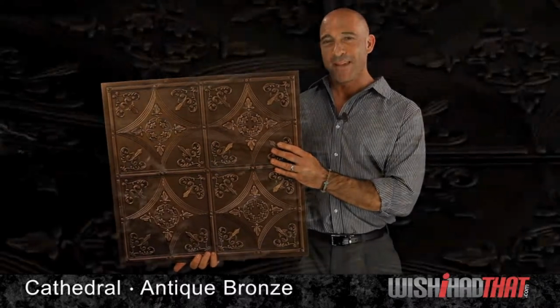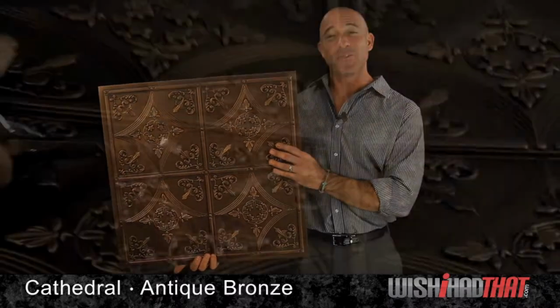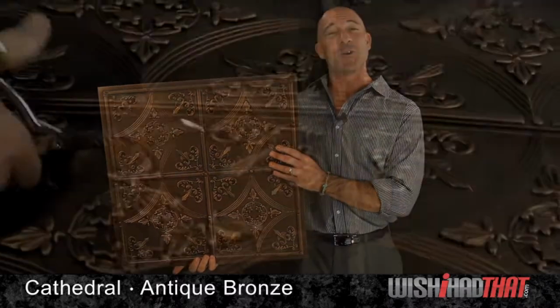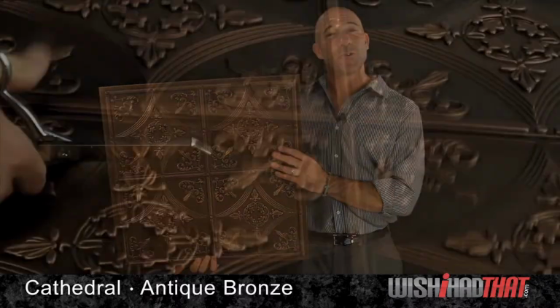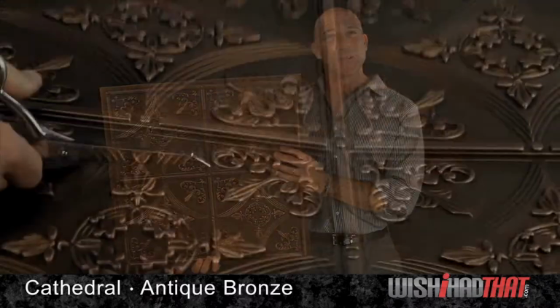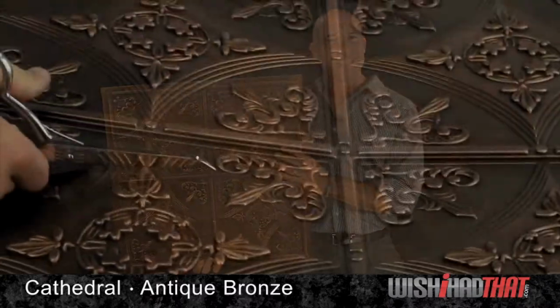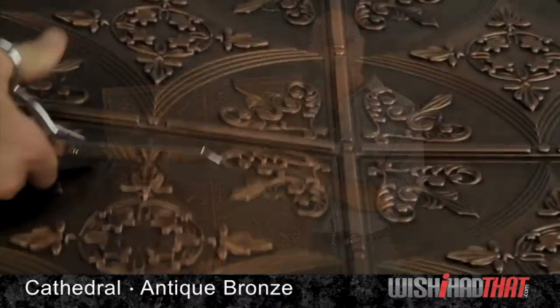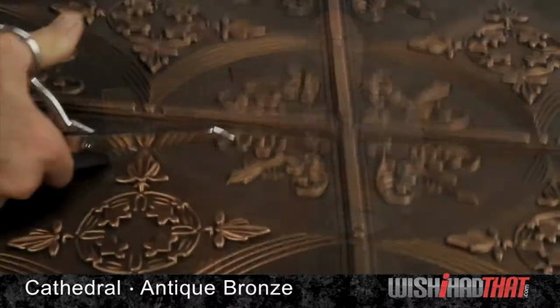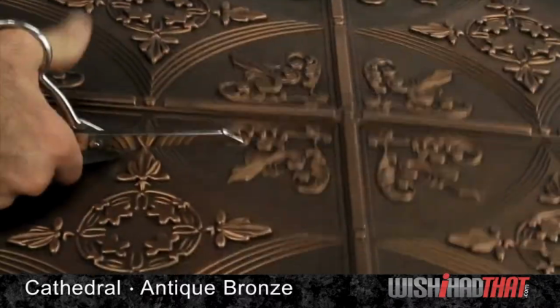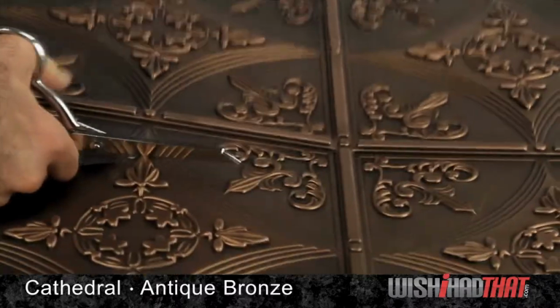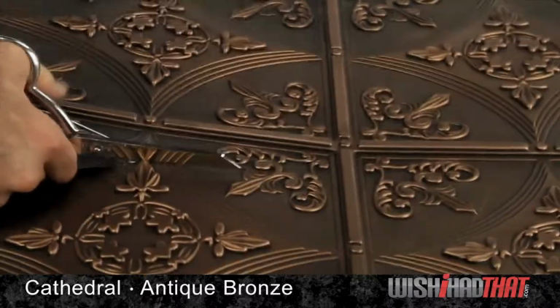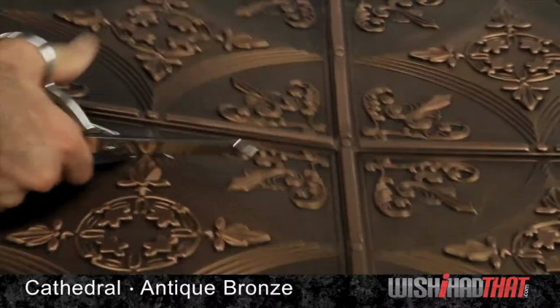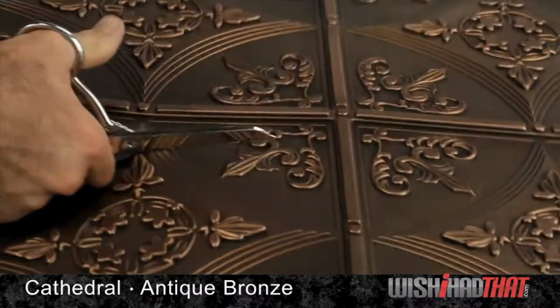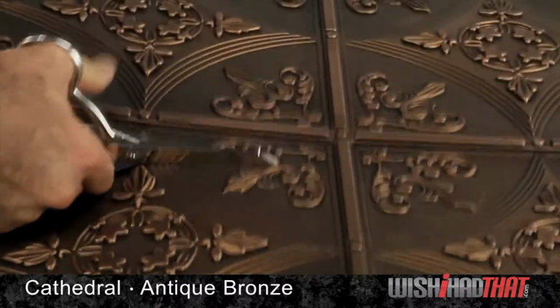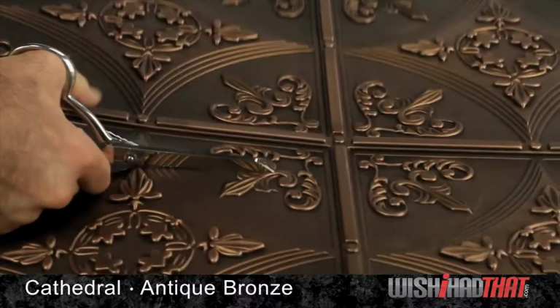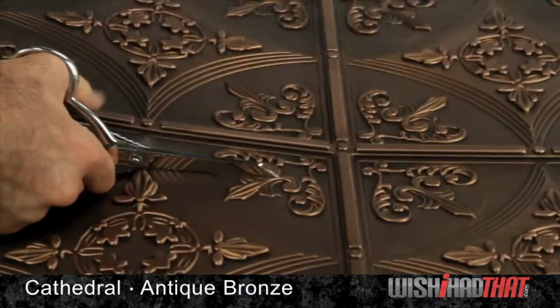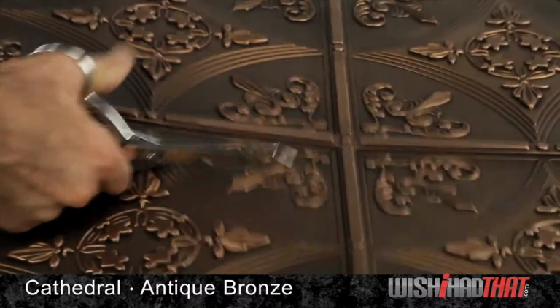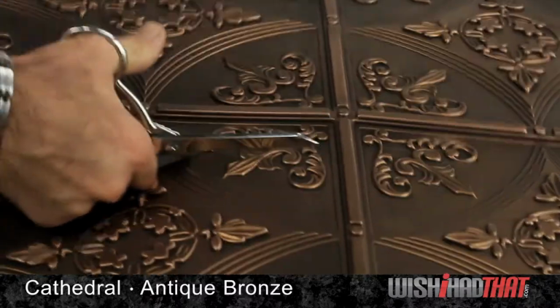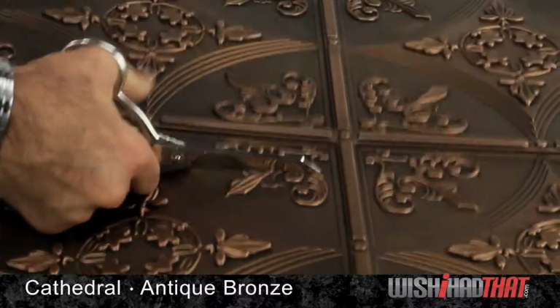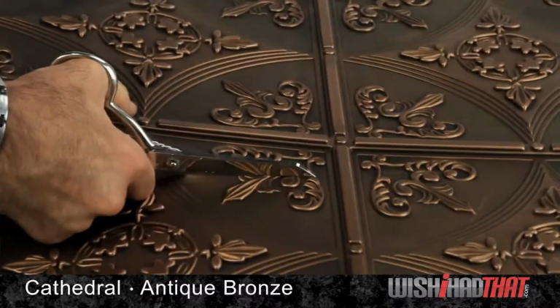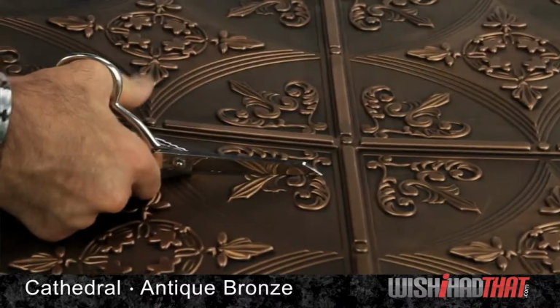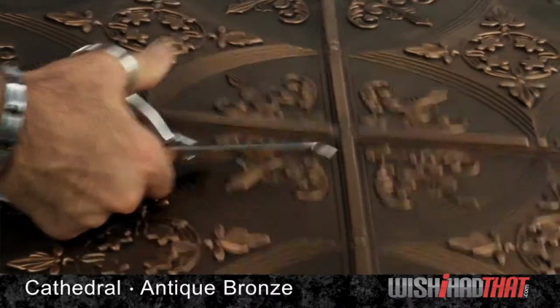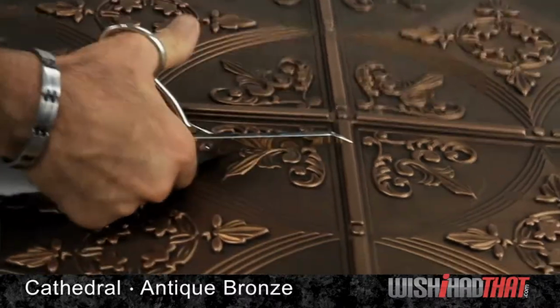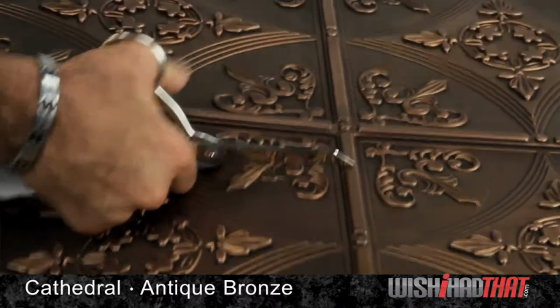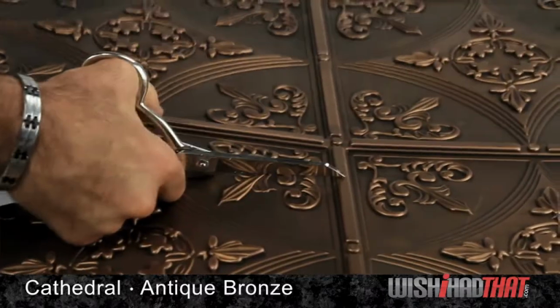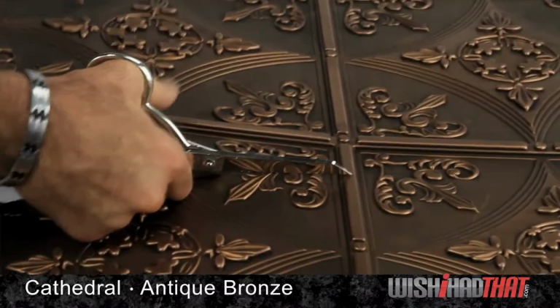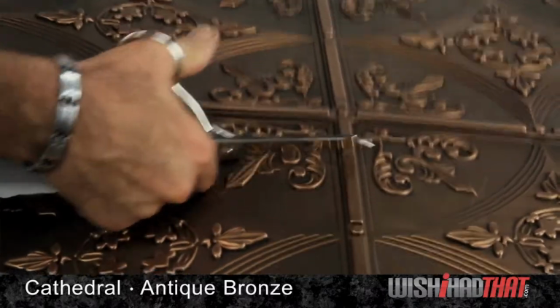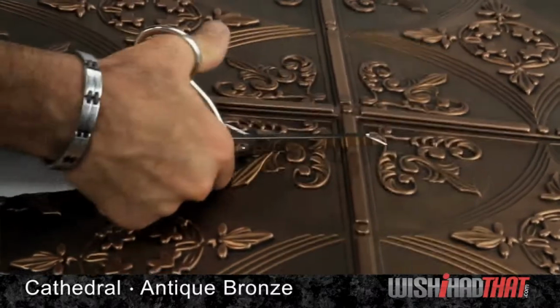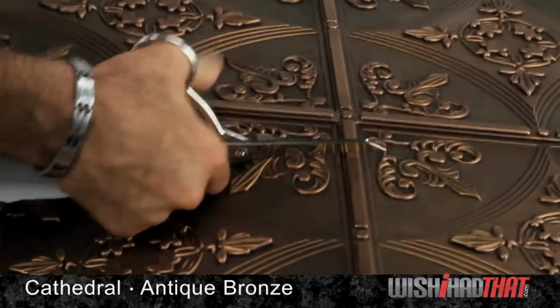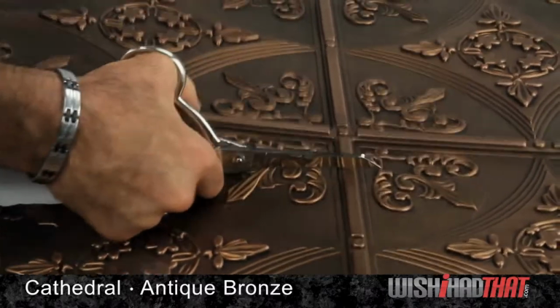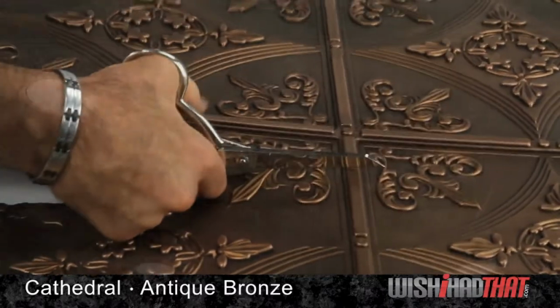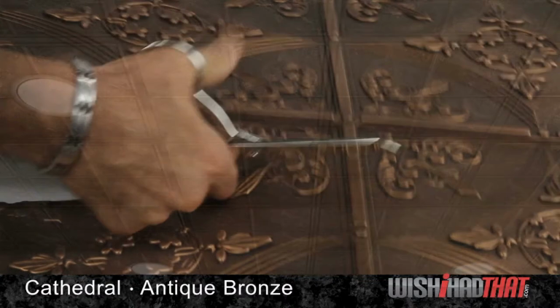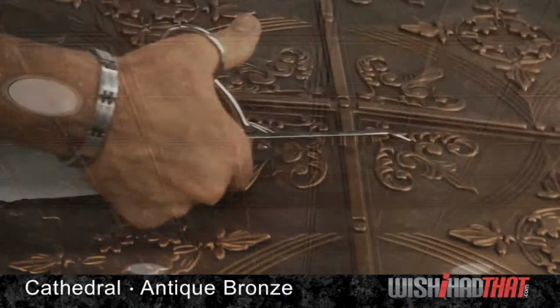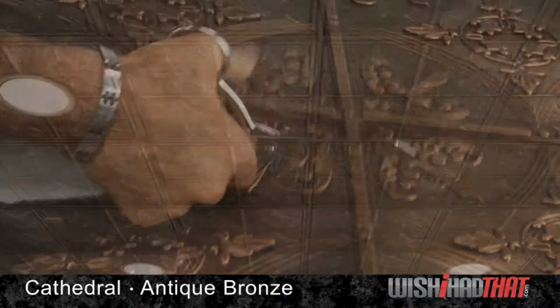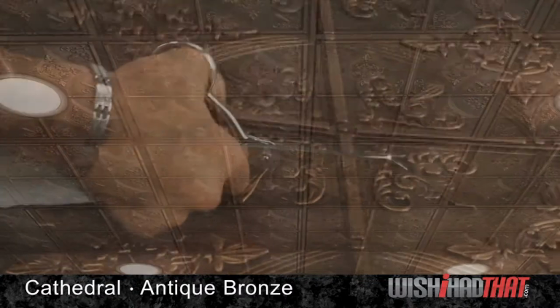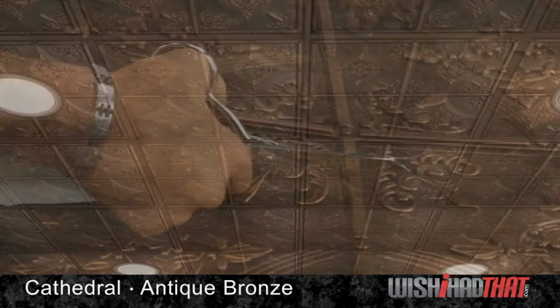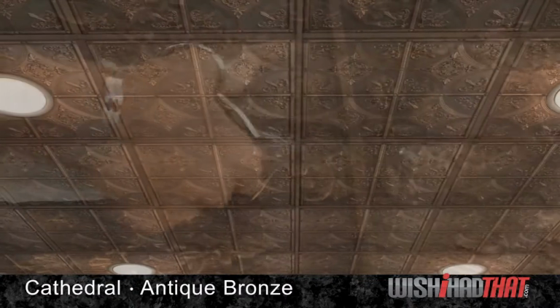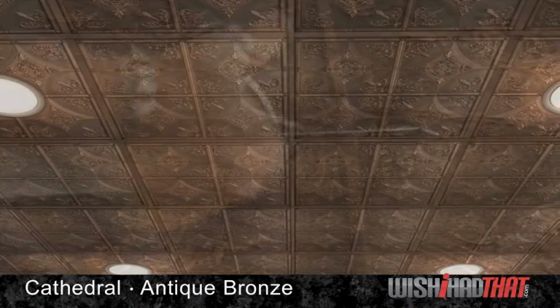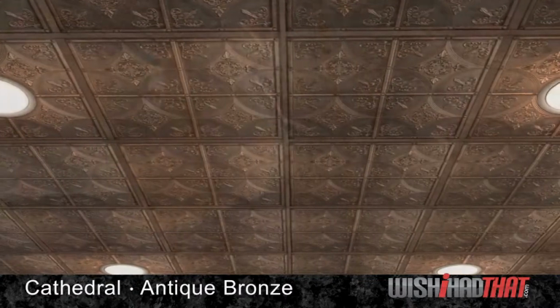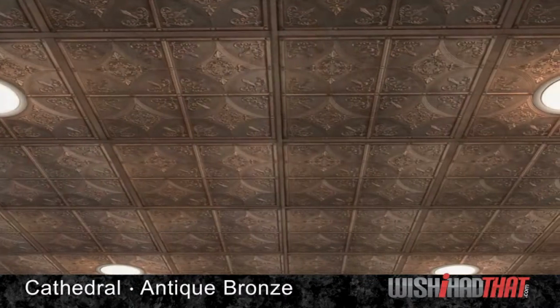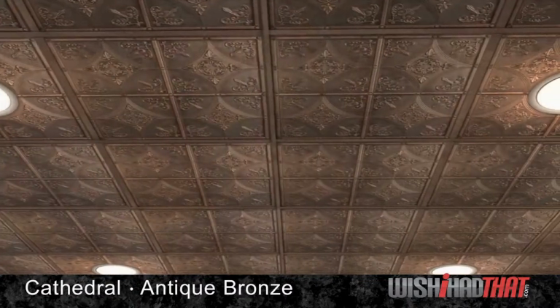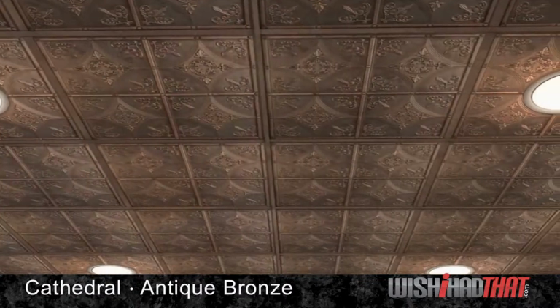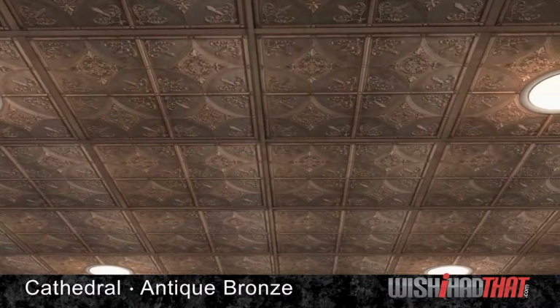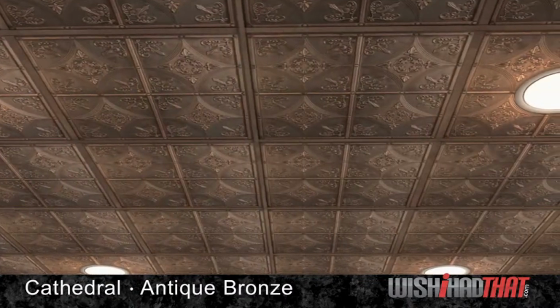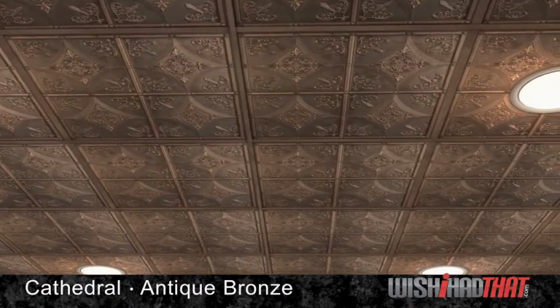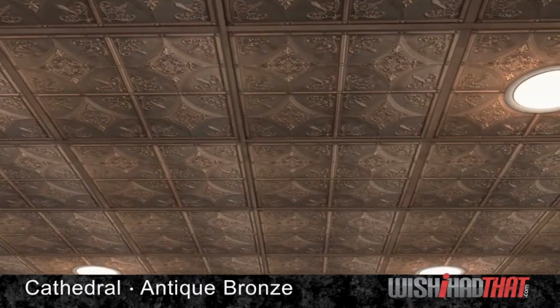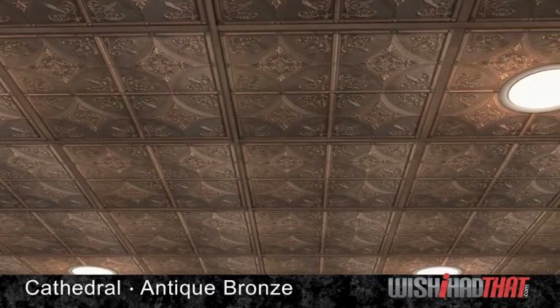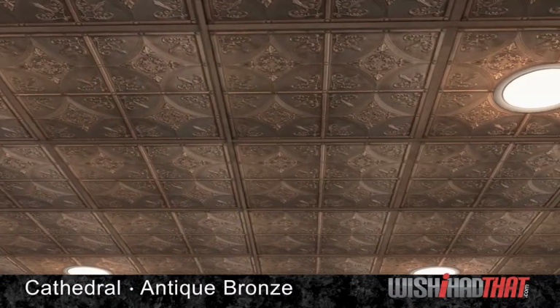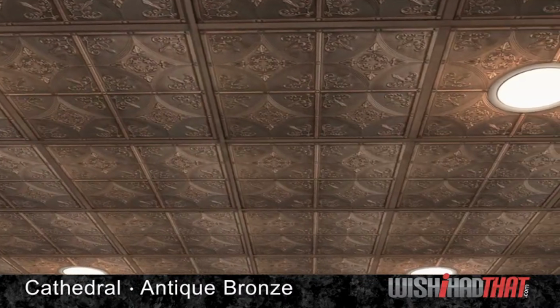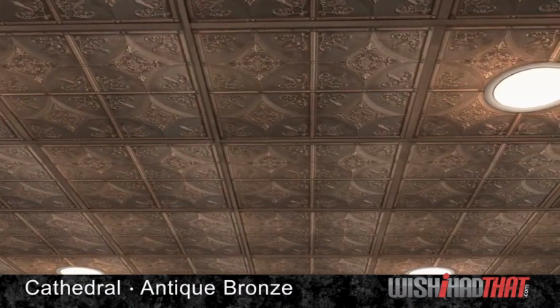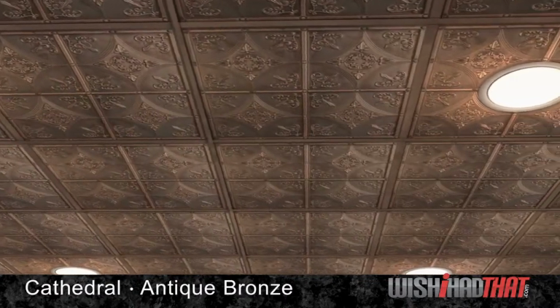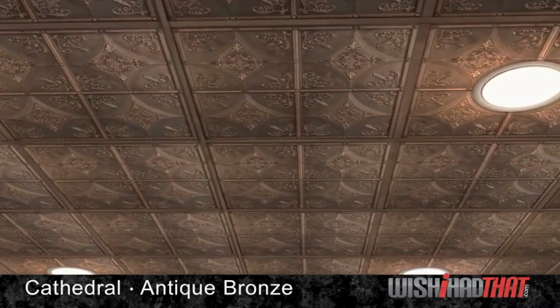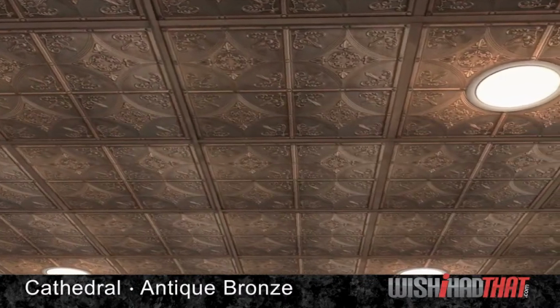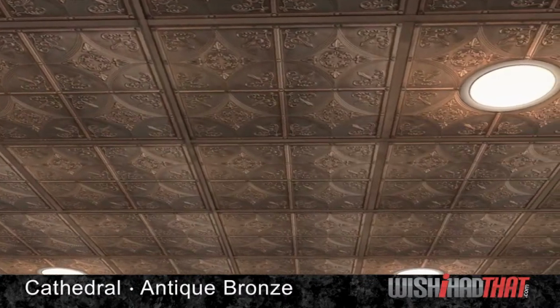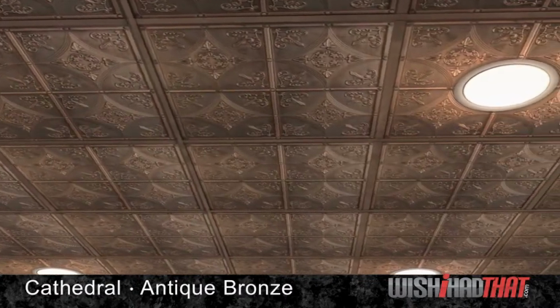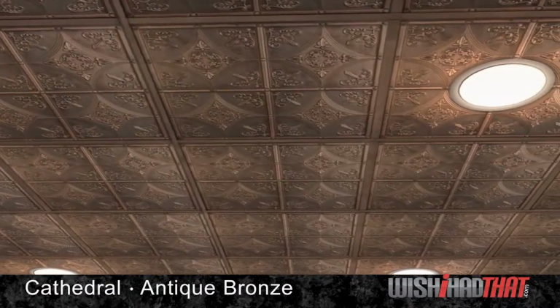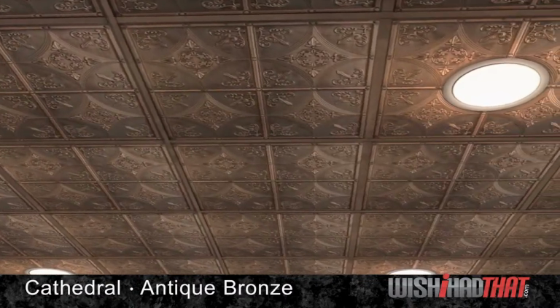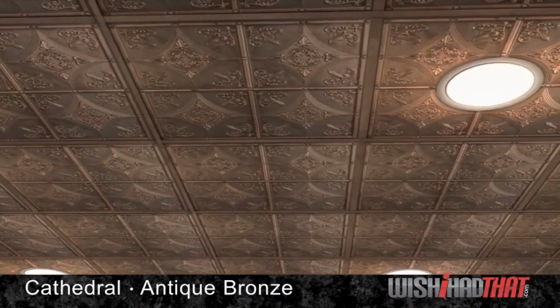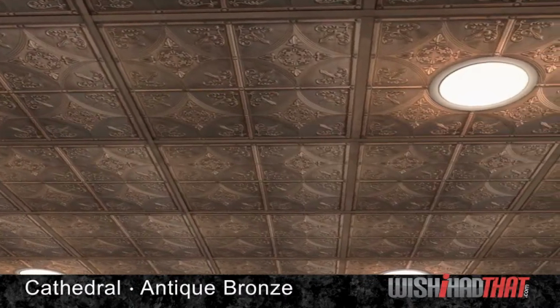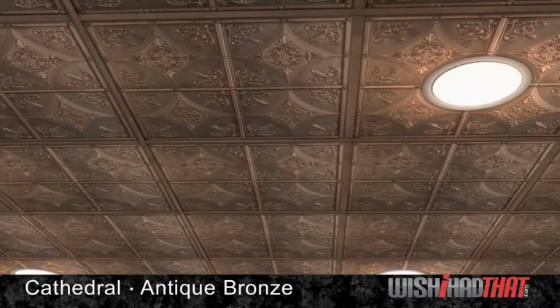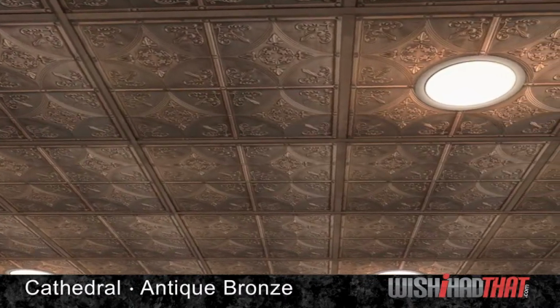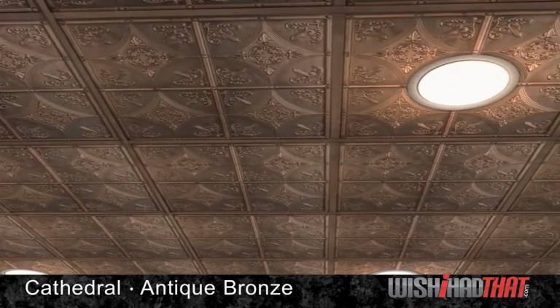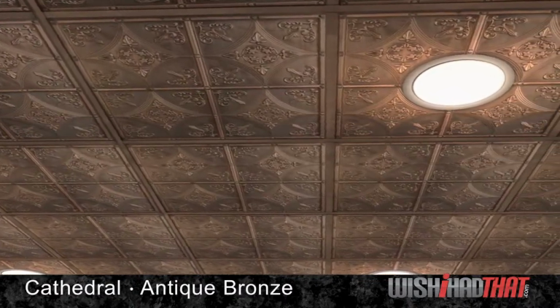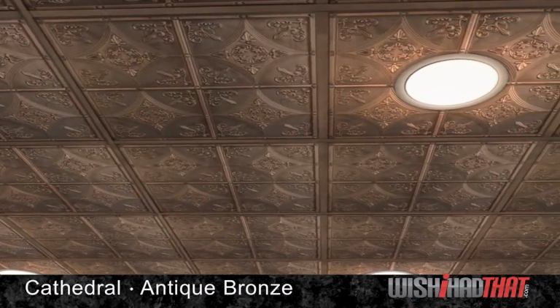It's also easy to cut using nothing more than a pair of scissors to help you work around can lights, sprinklers, and for sizing perimeter tiles.